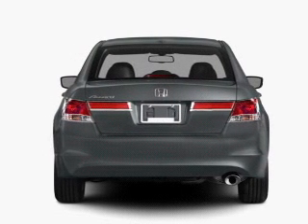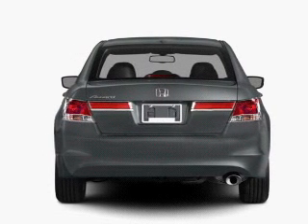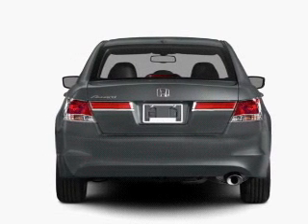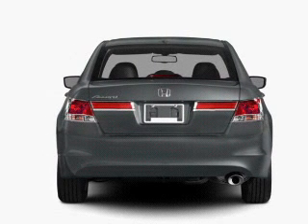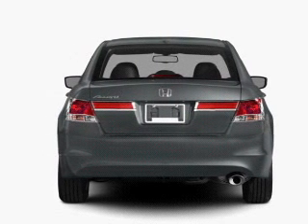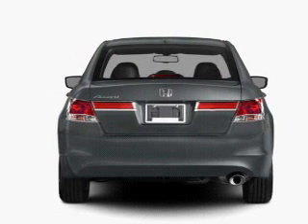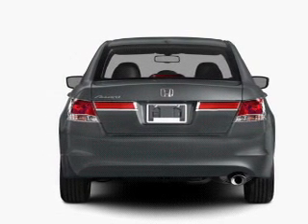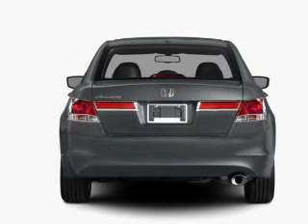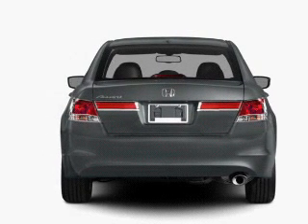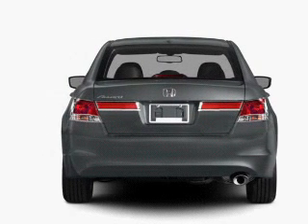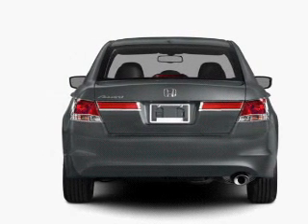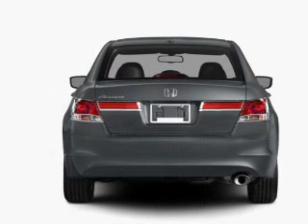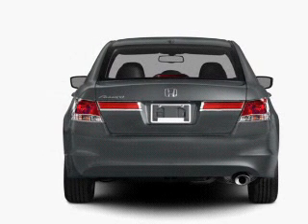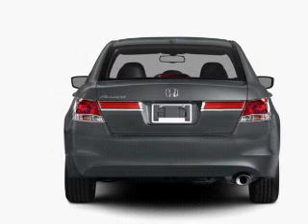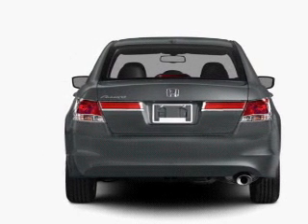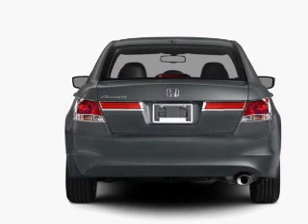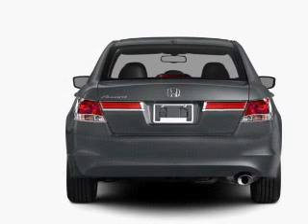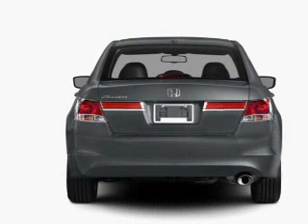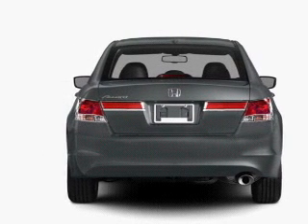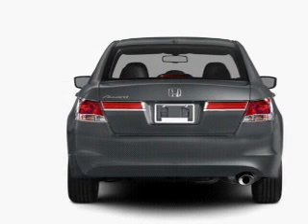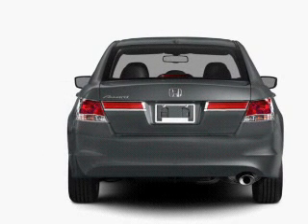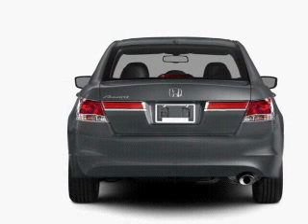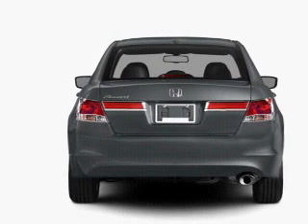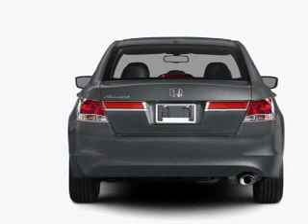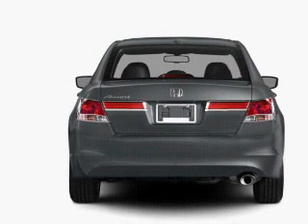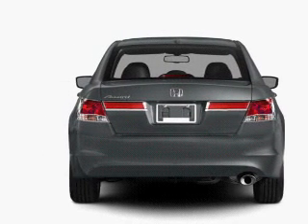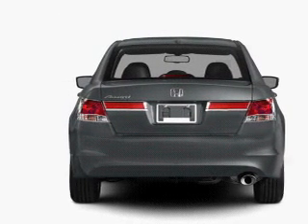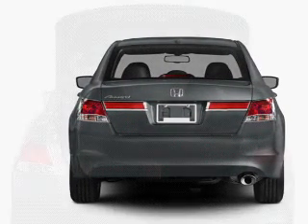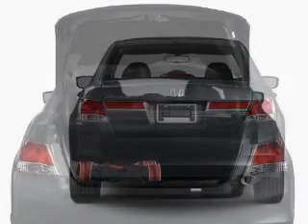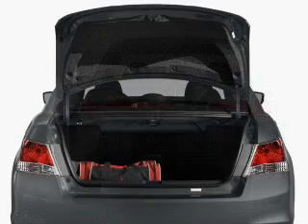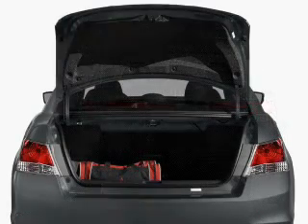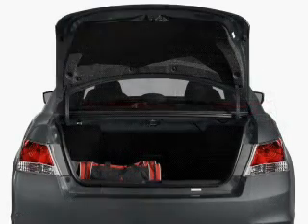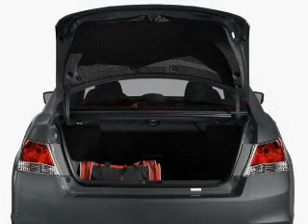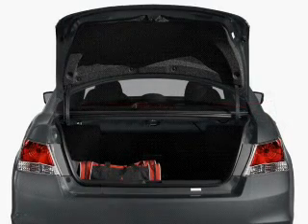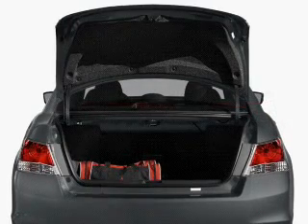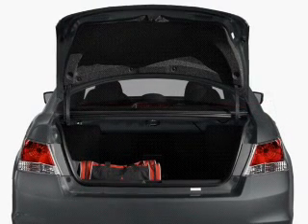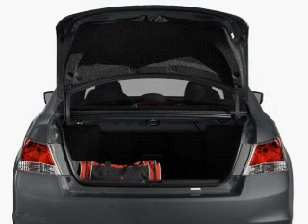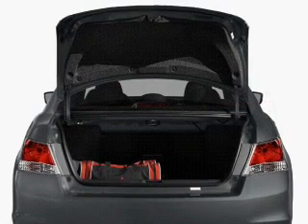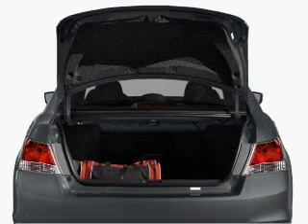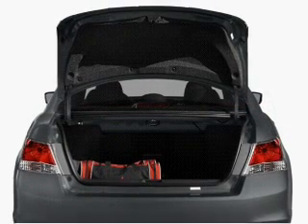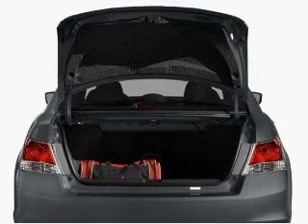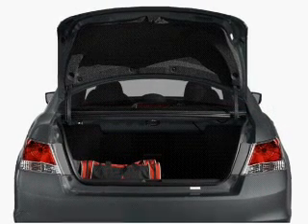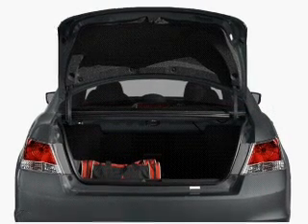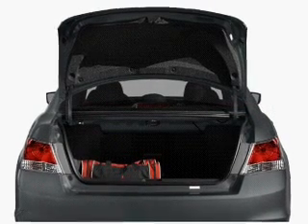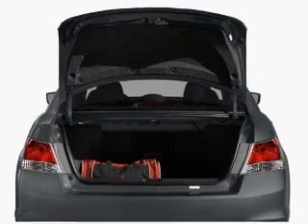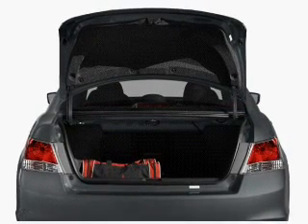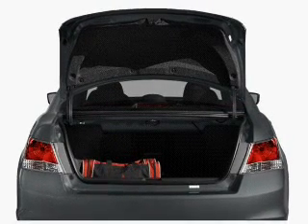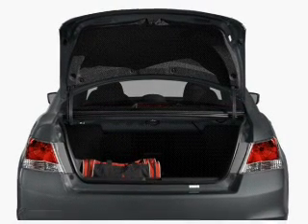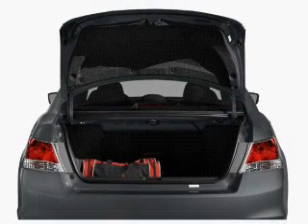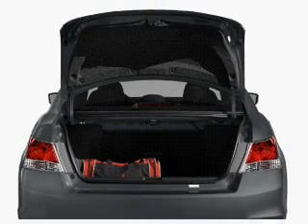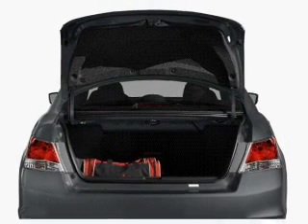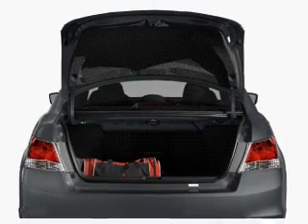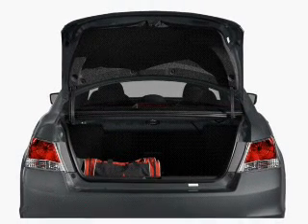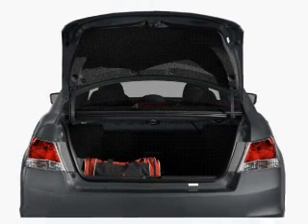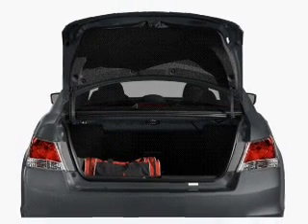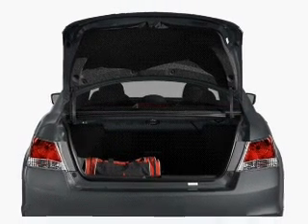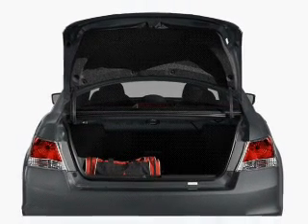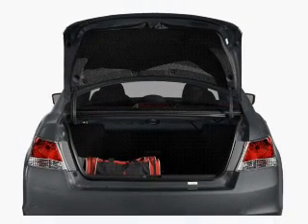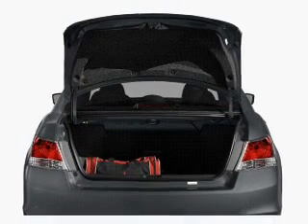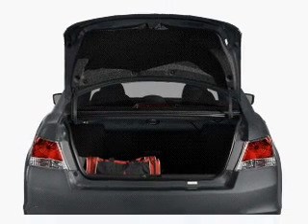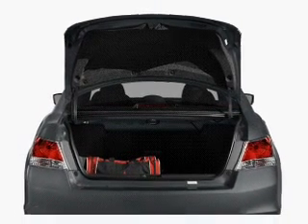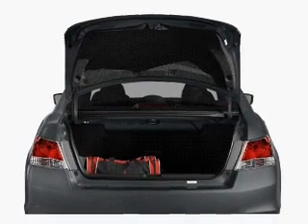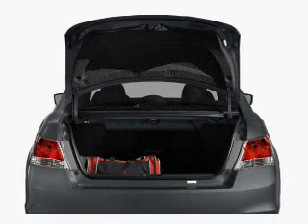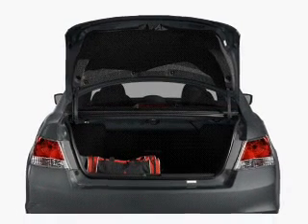Brake safely with the anti-lock braking system. There's nothing like a sunroof on a nice day. Pamper yourself with memory settings.